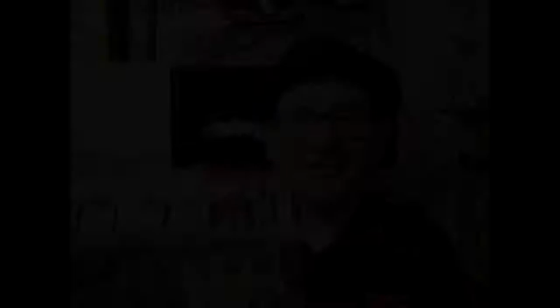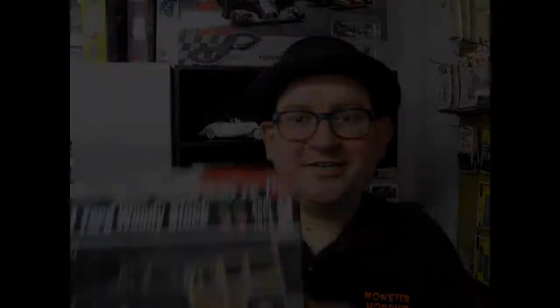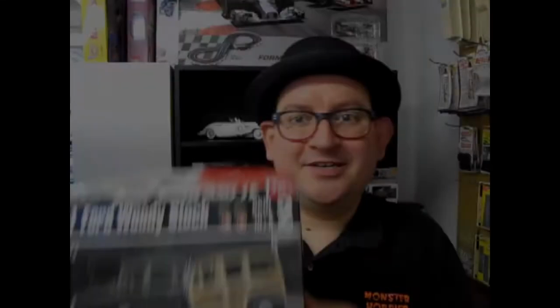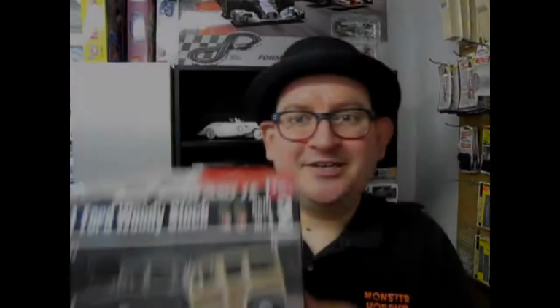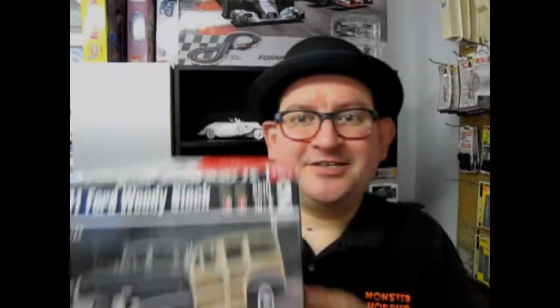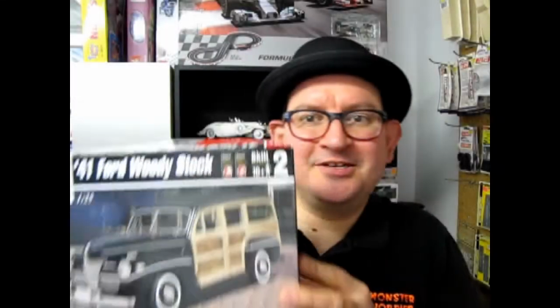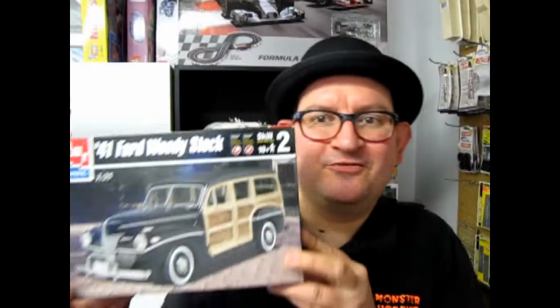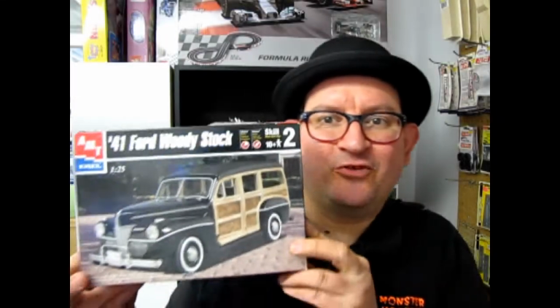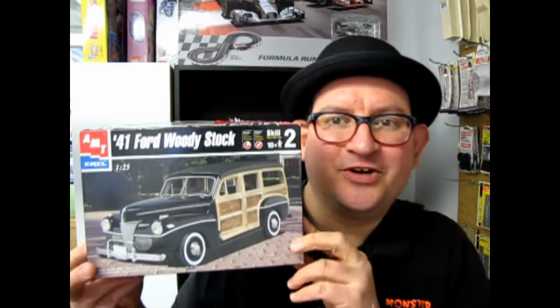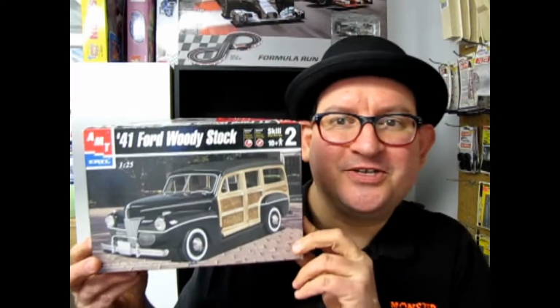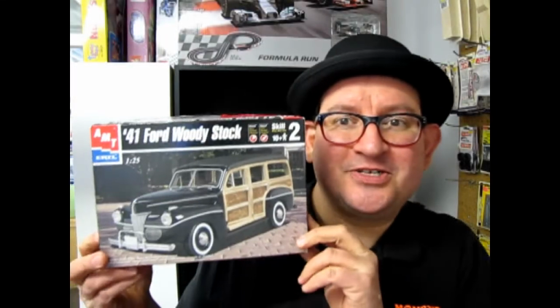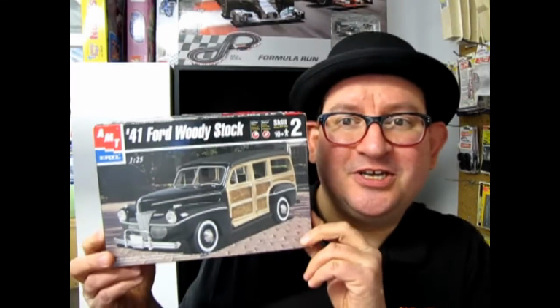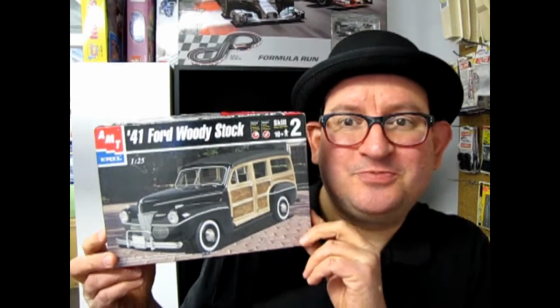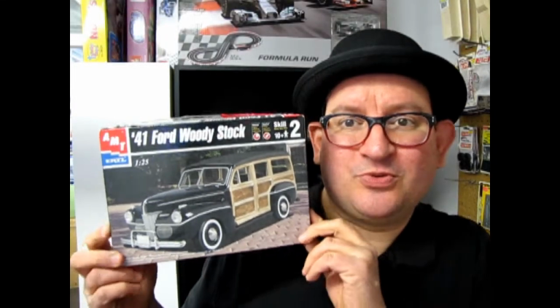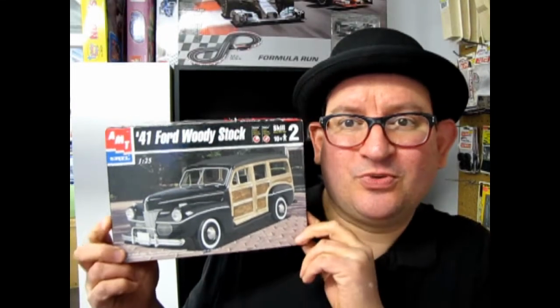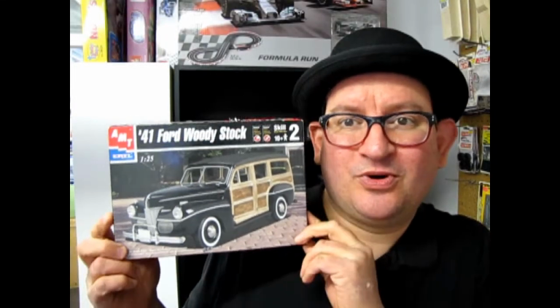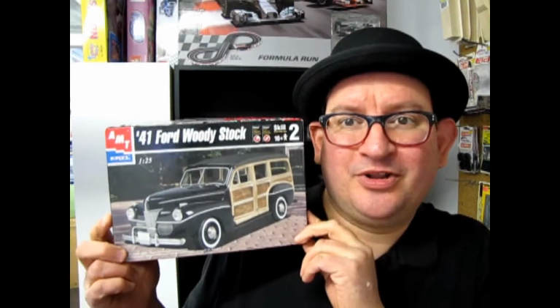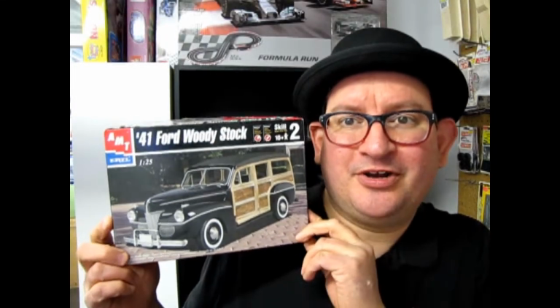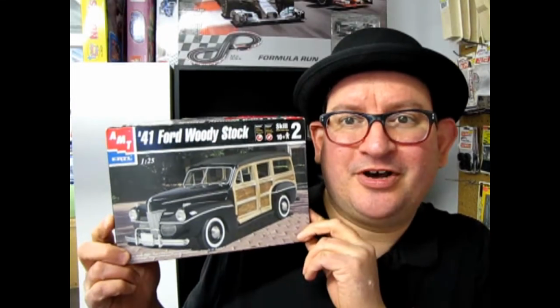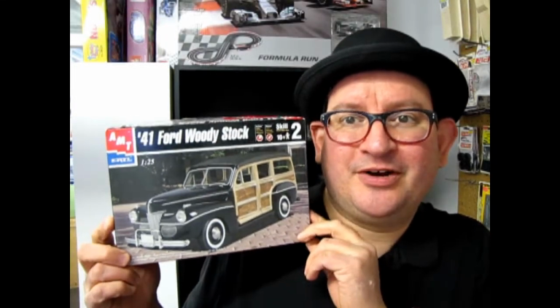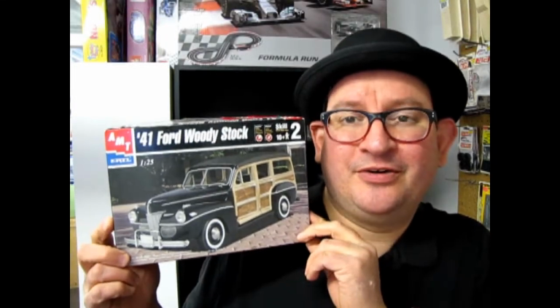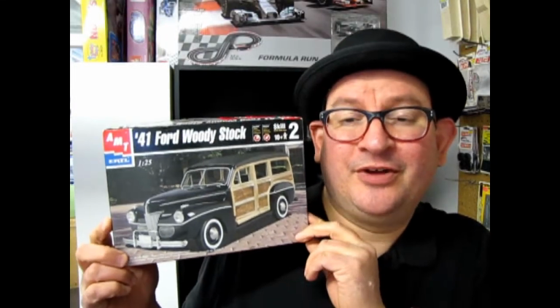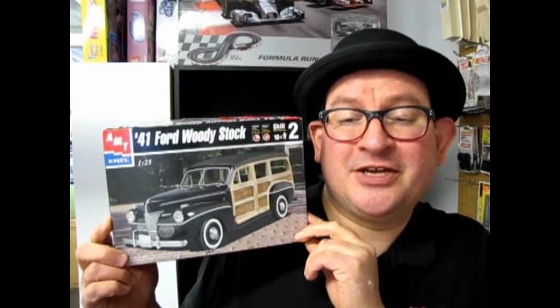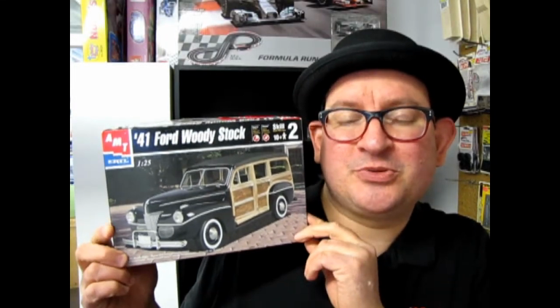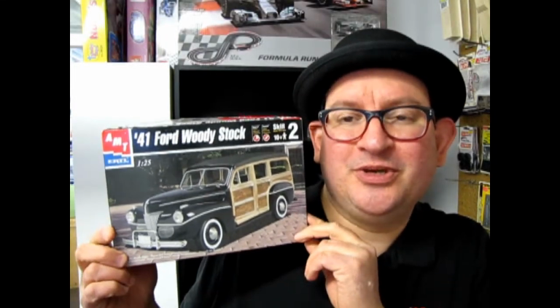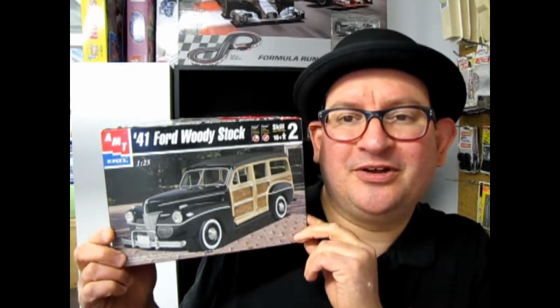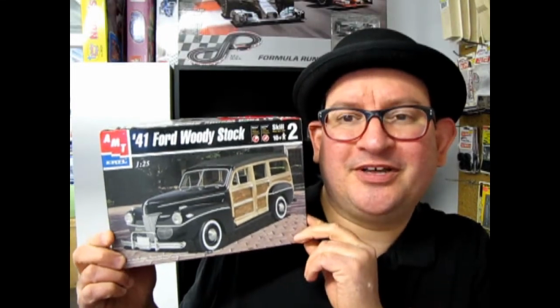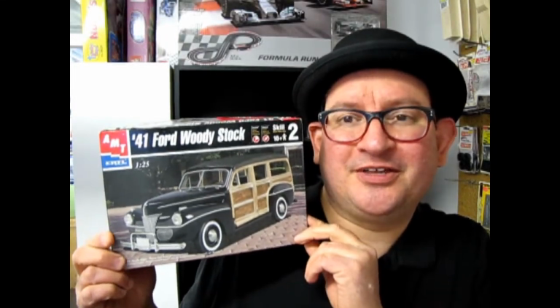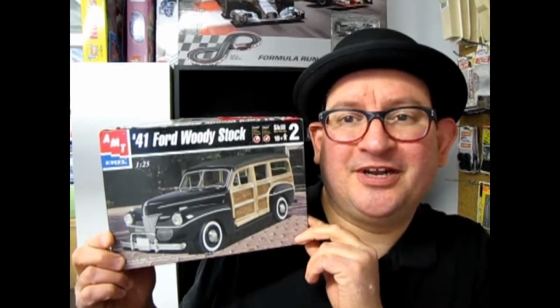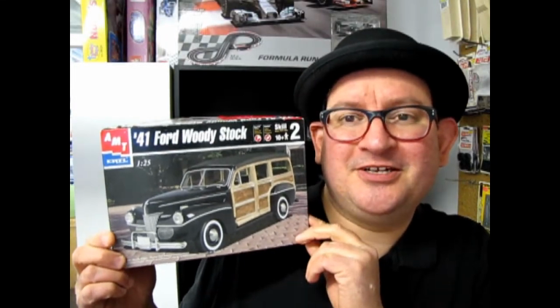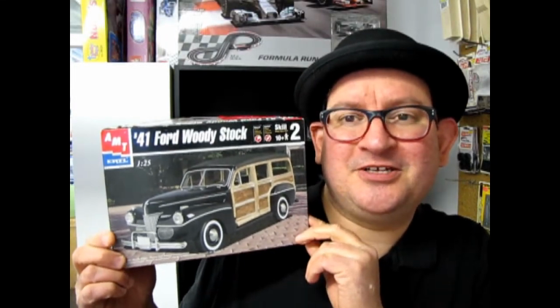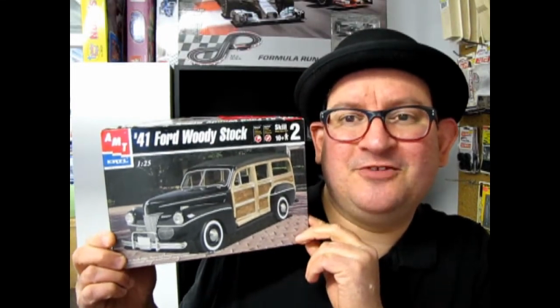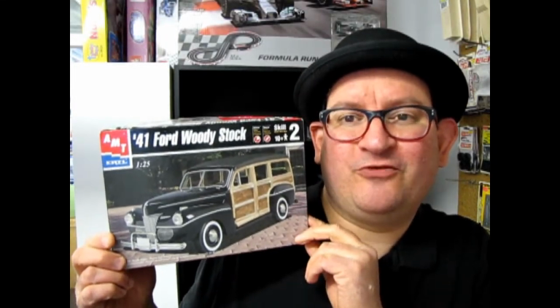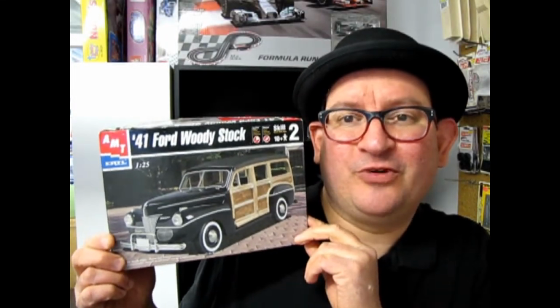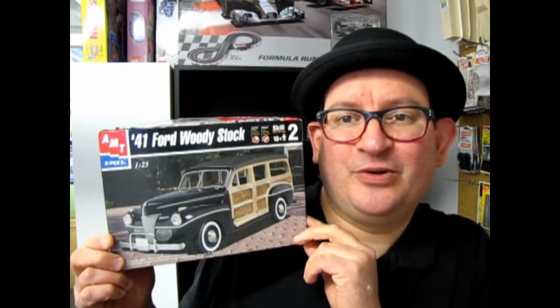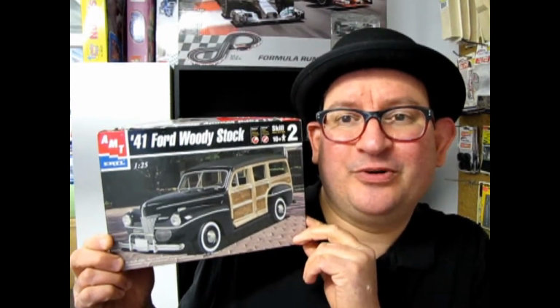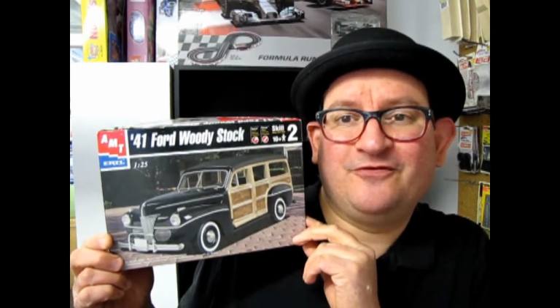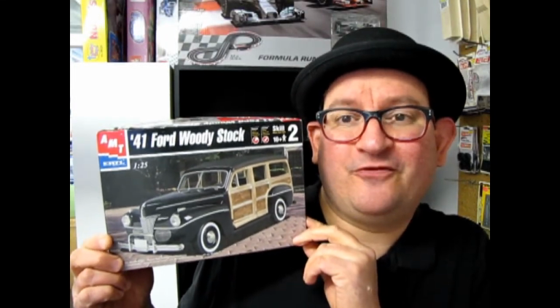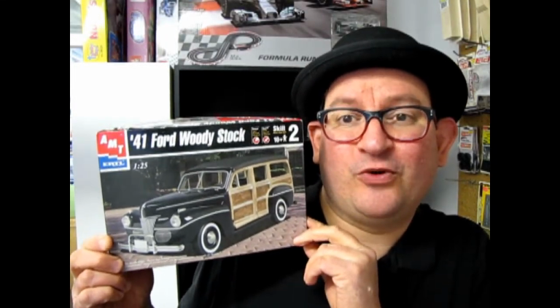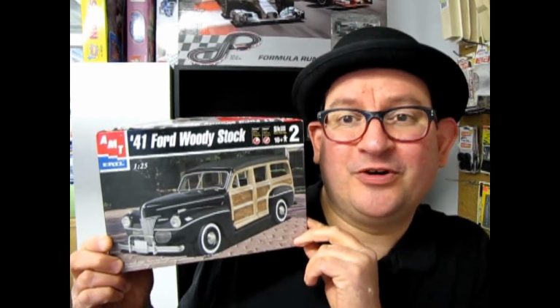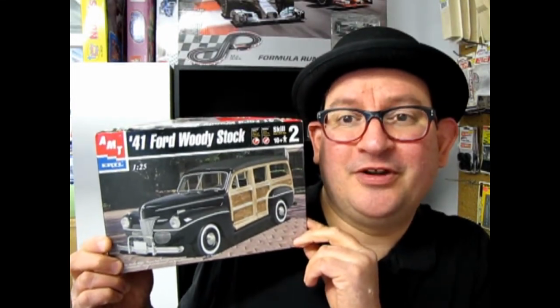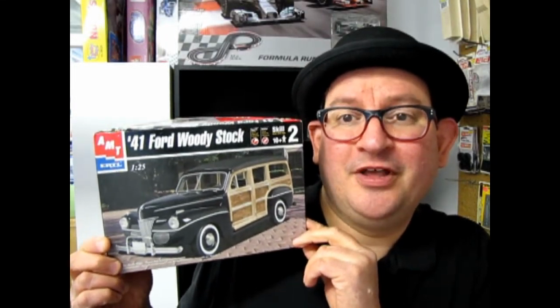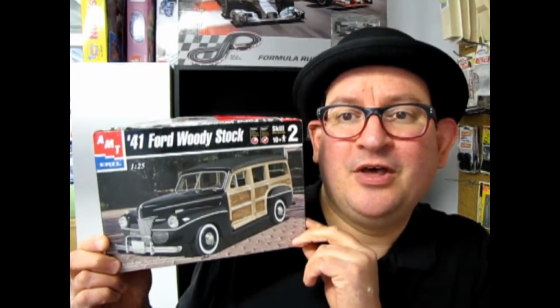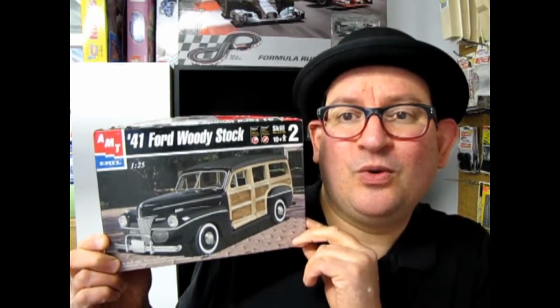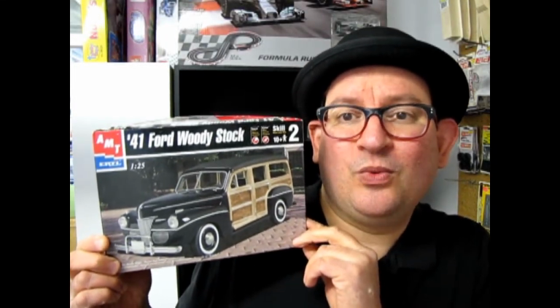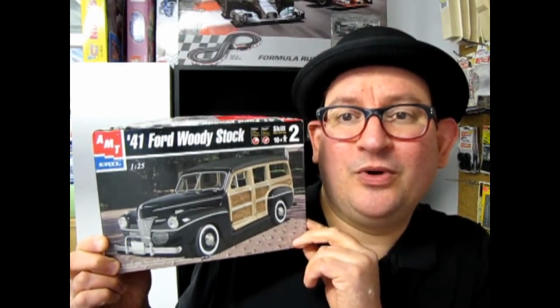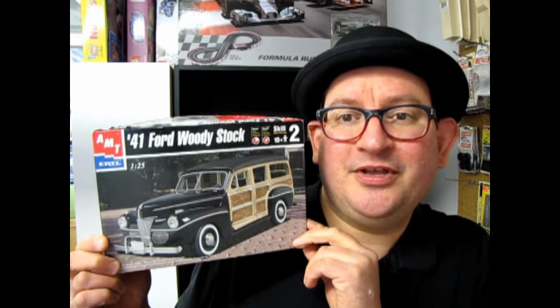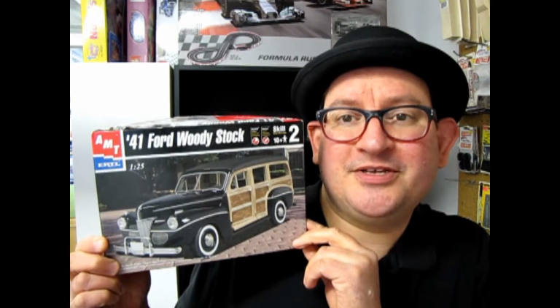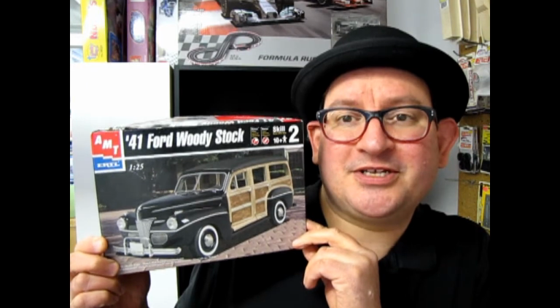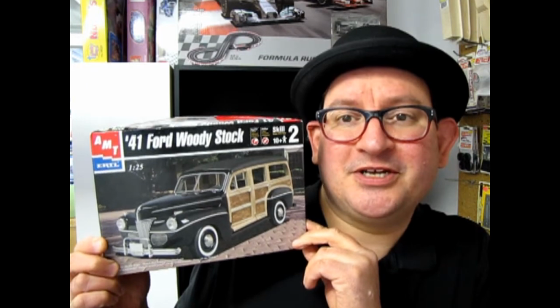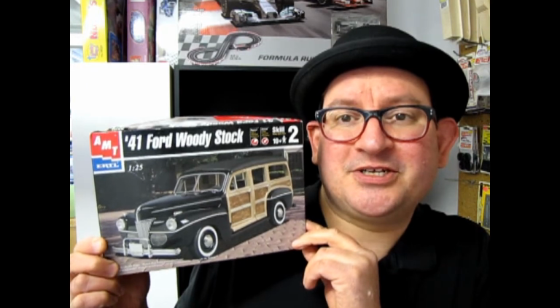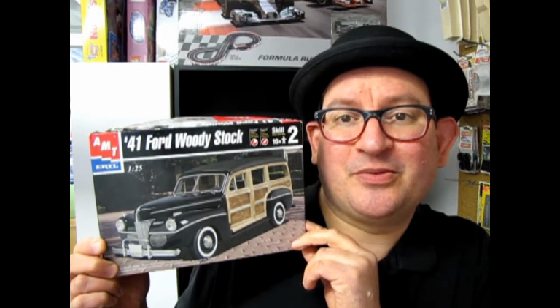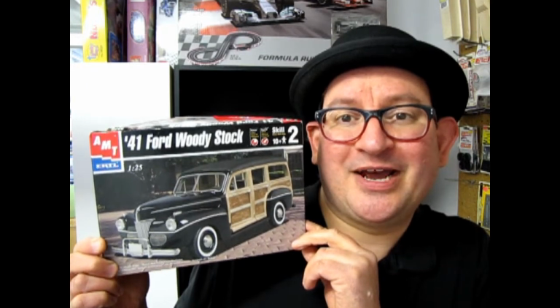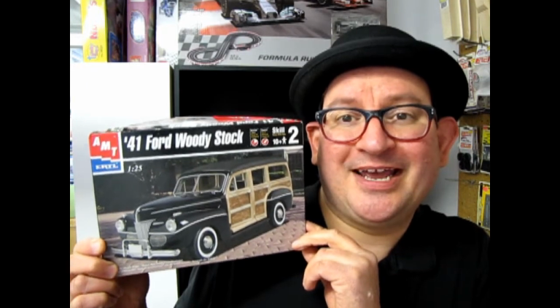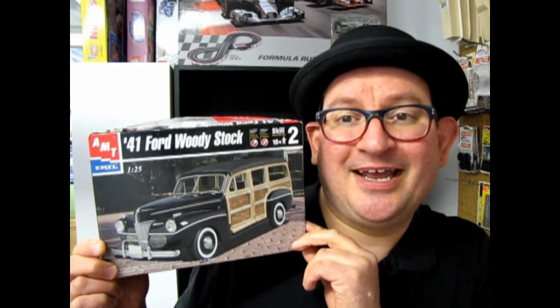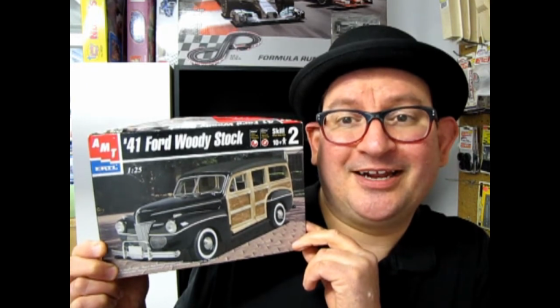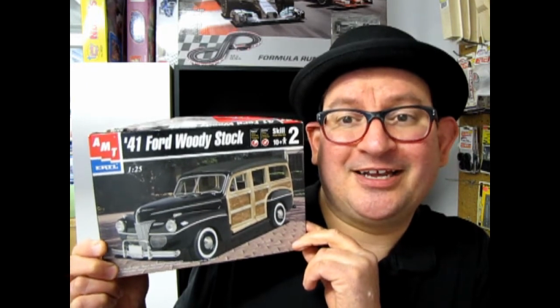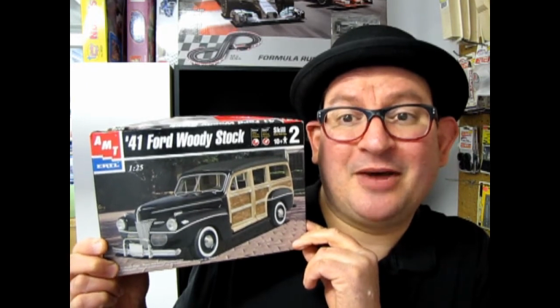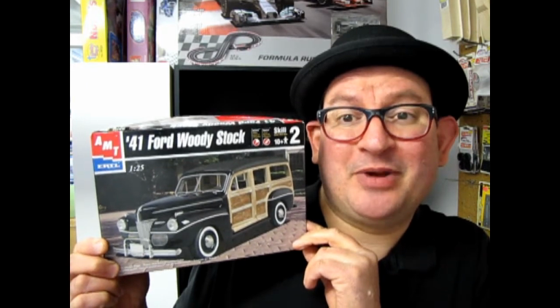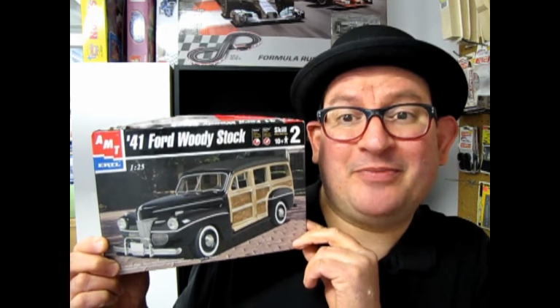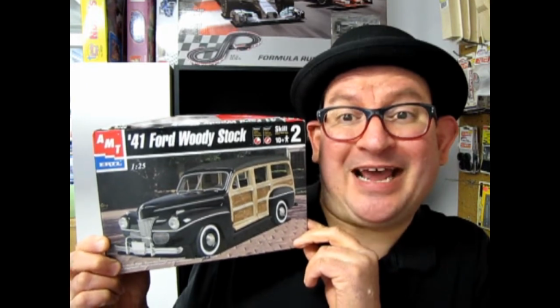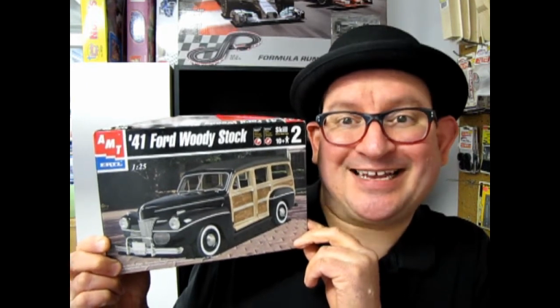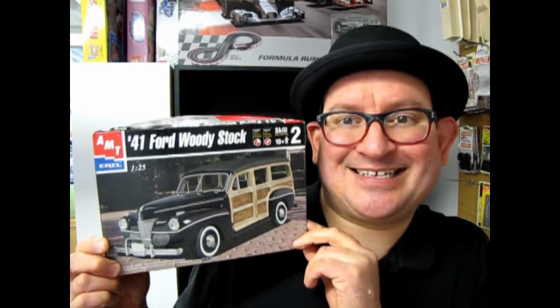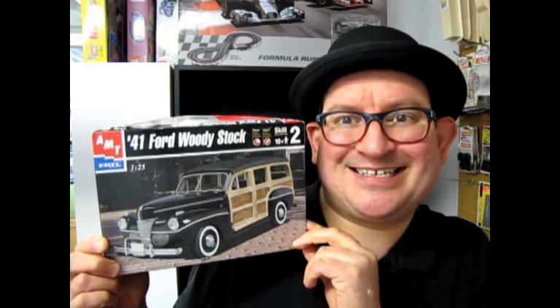The 1940s keeps rolling on as we look at the 1941 Ford Woody Station Wagon. Coming up next!